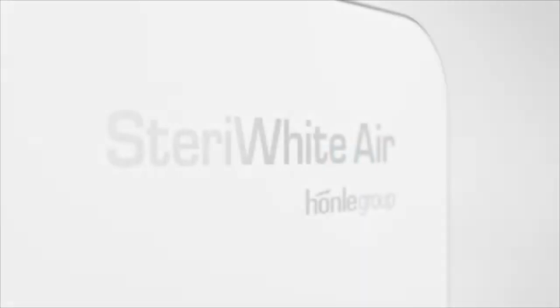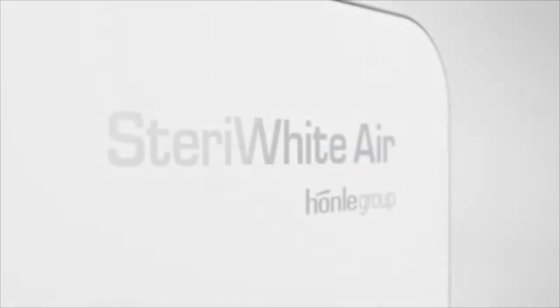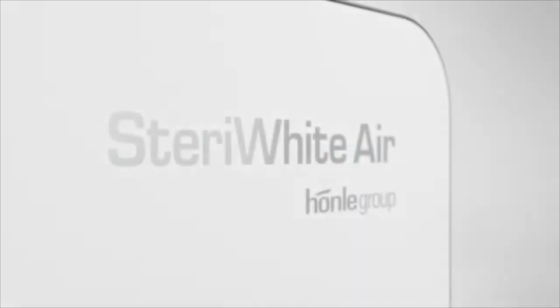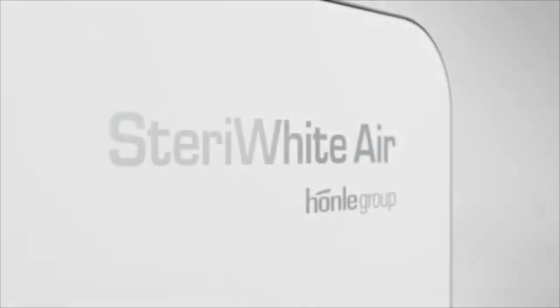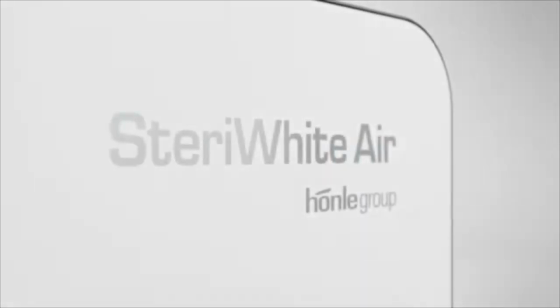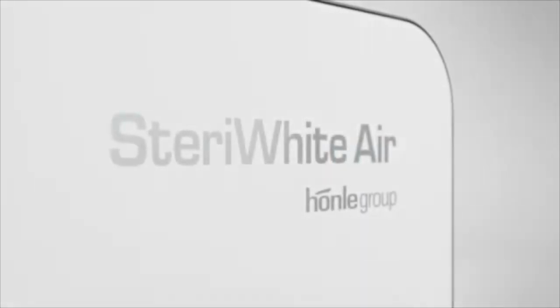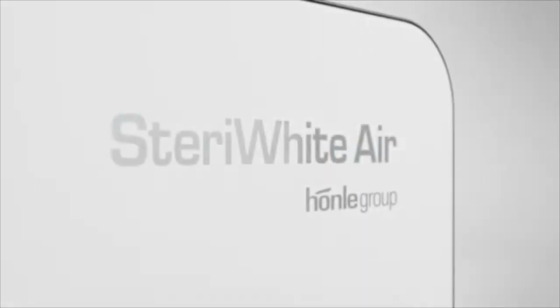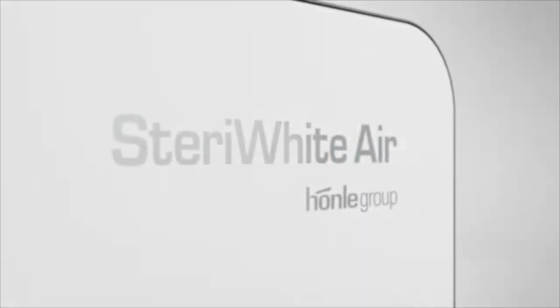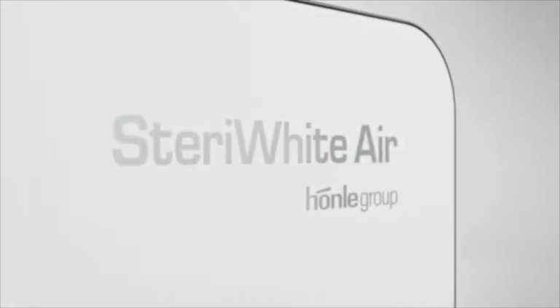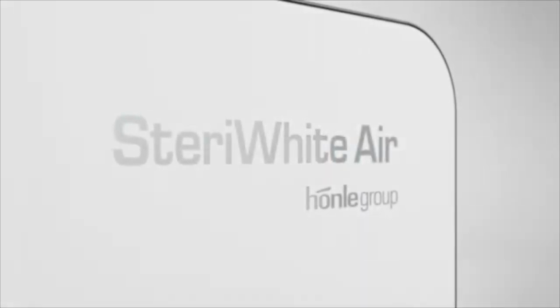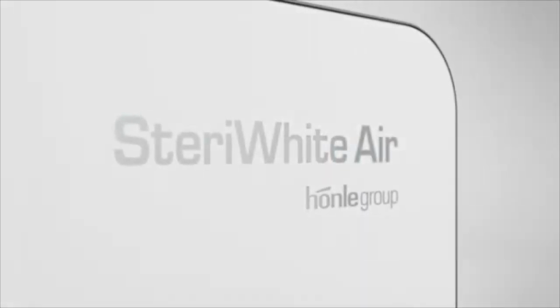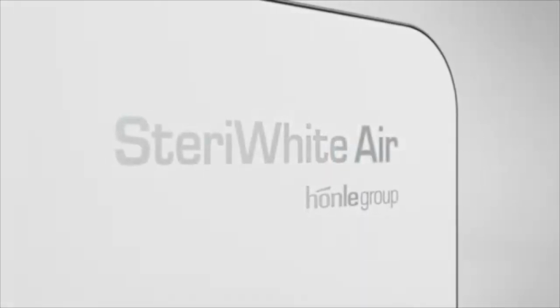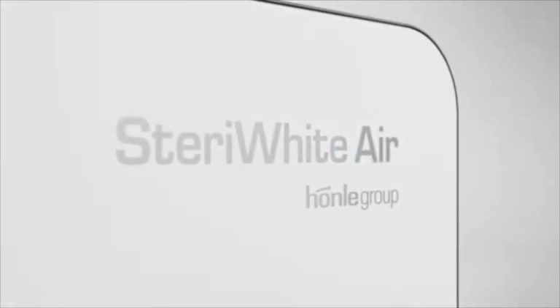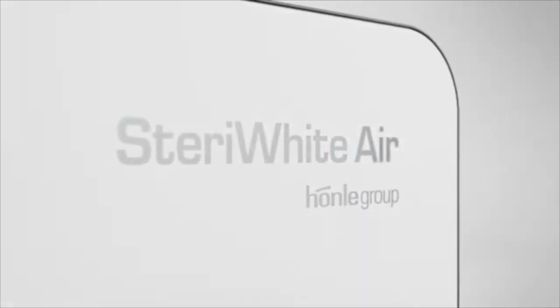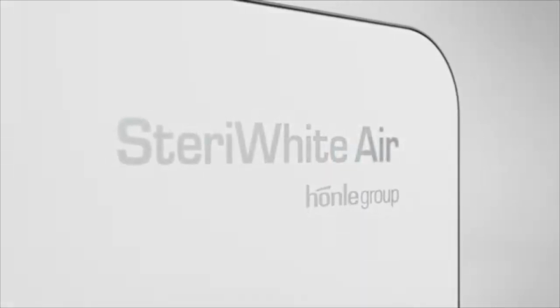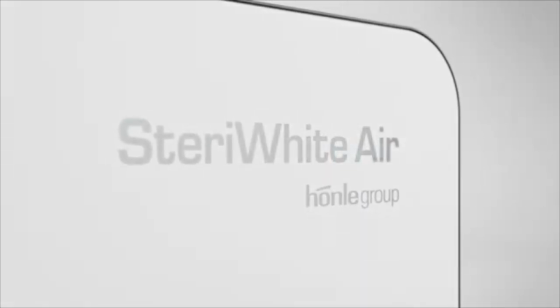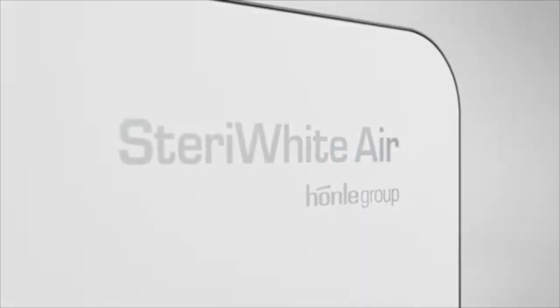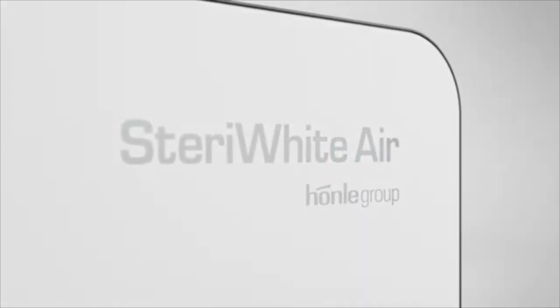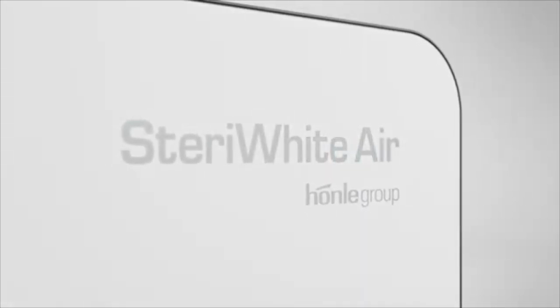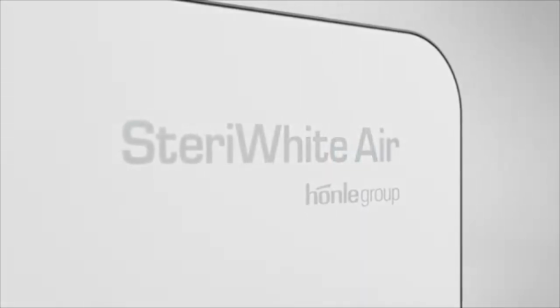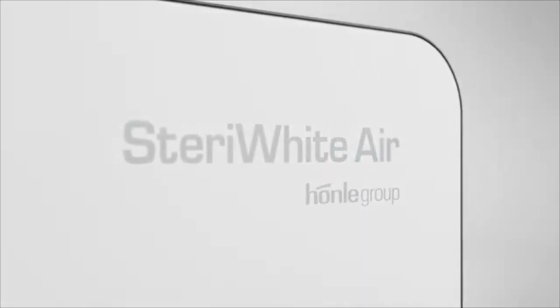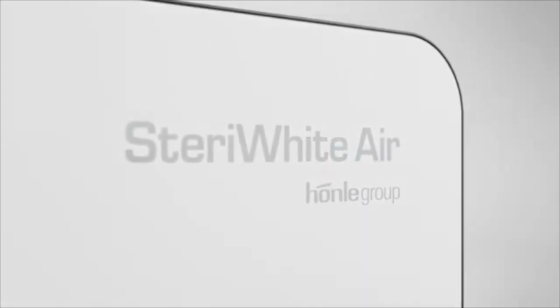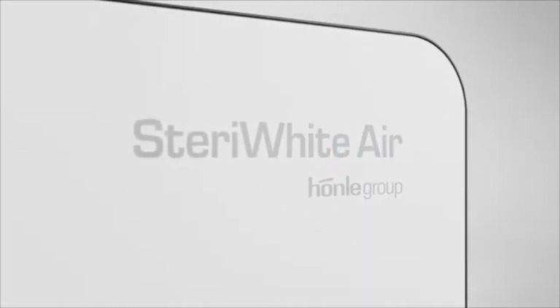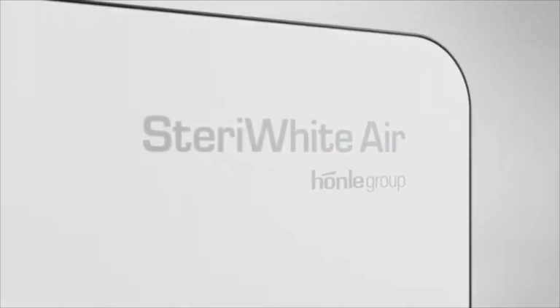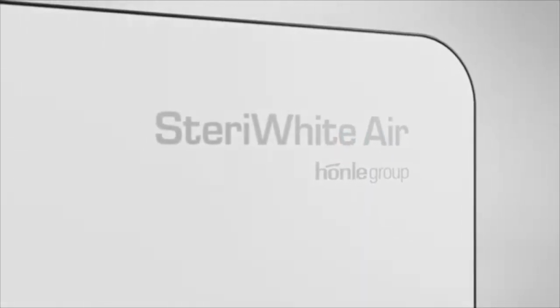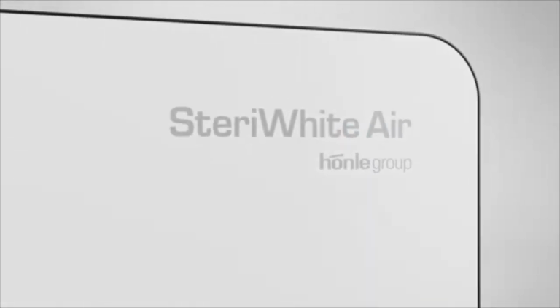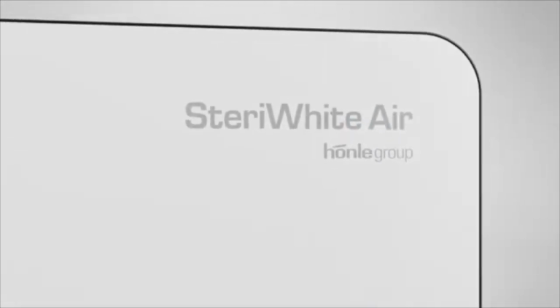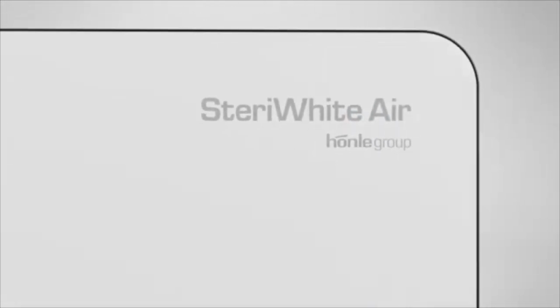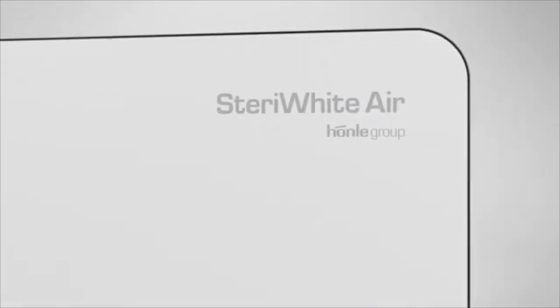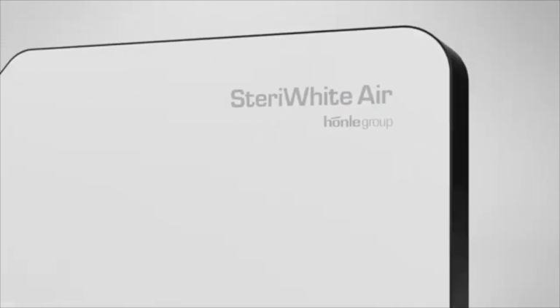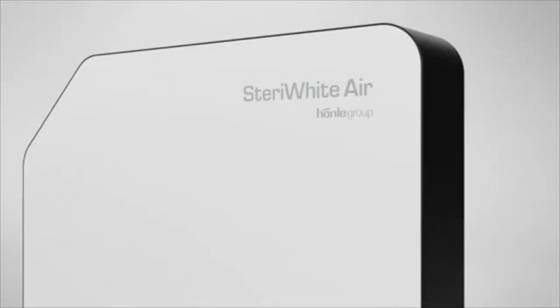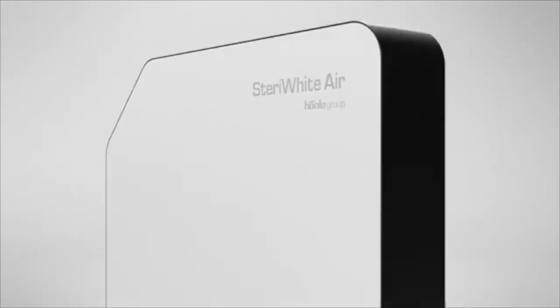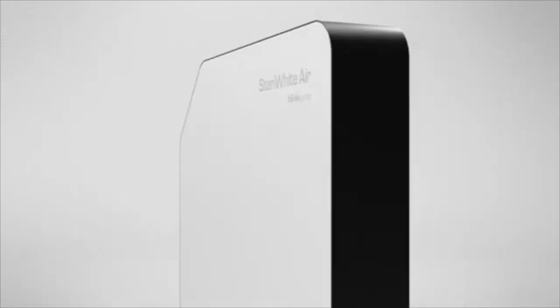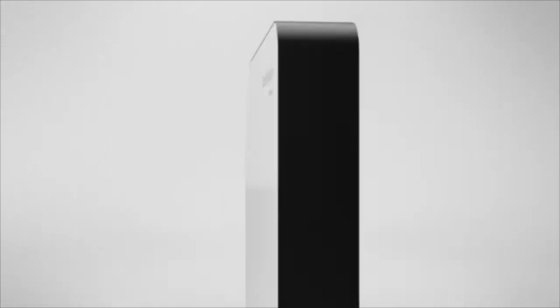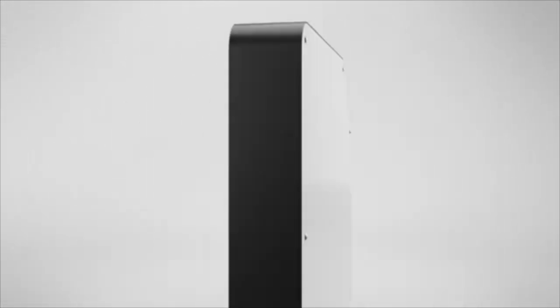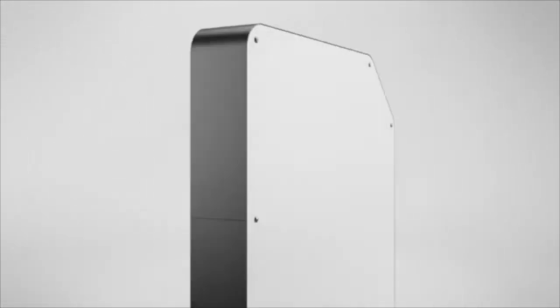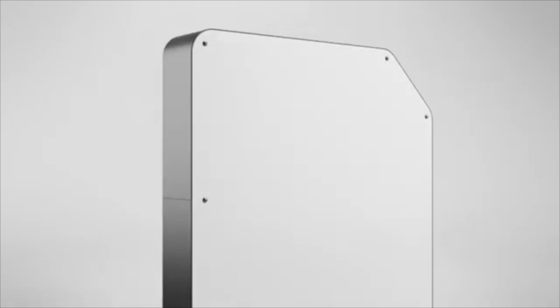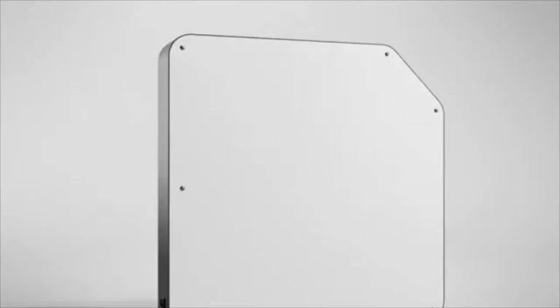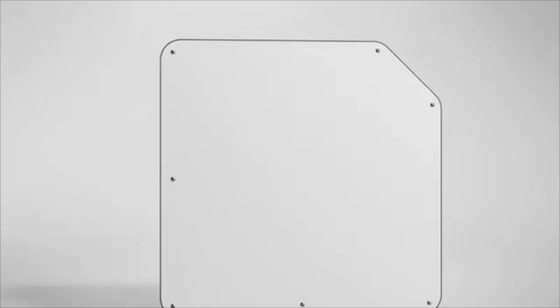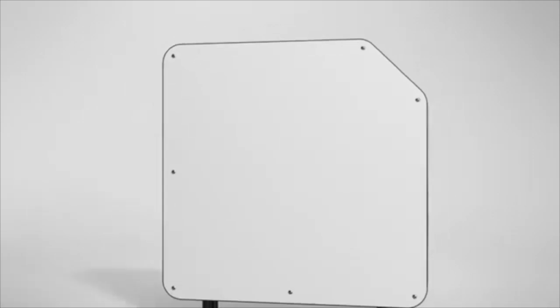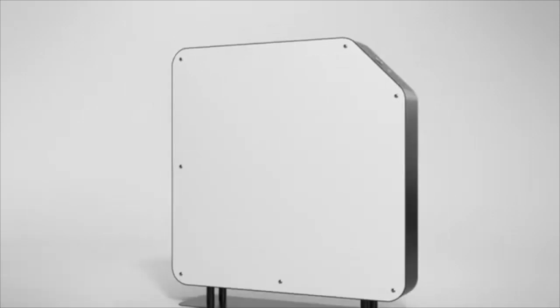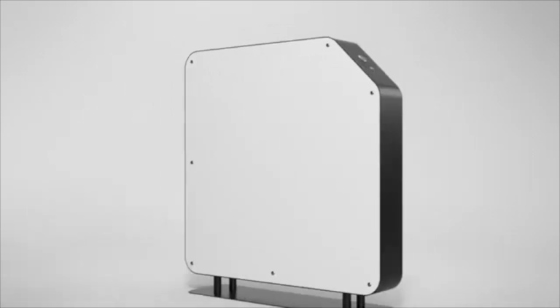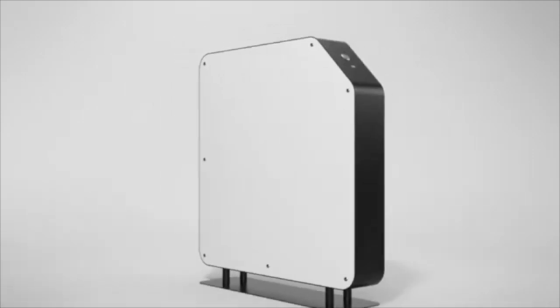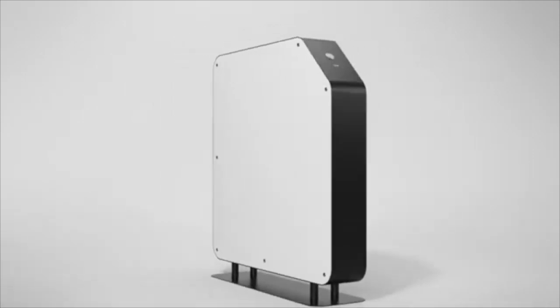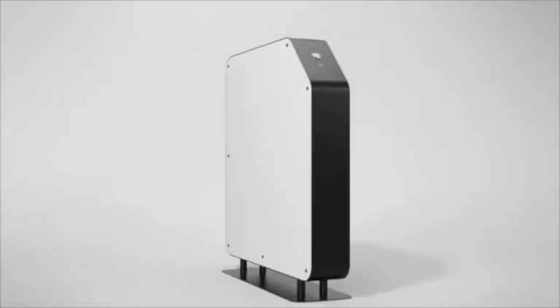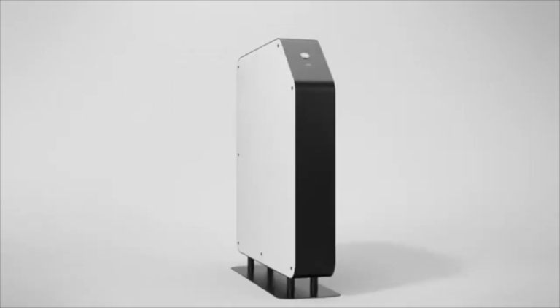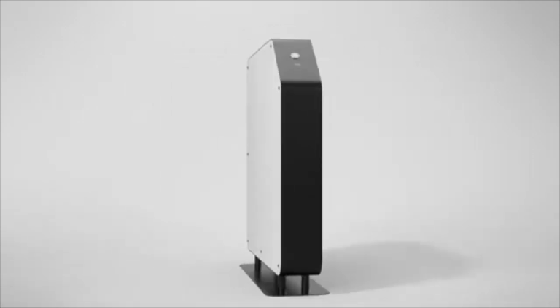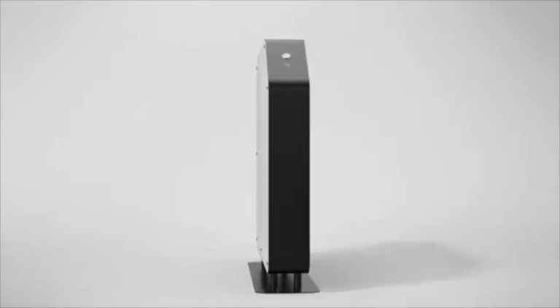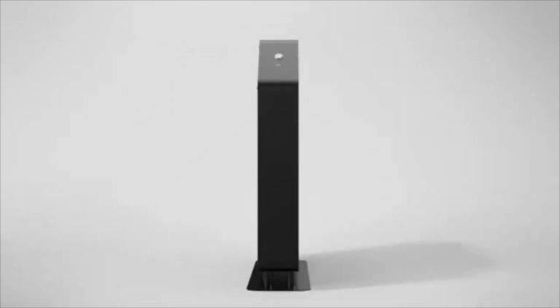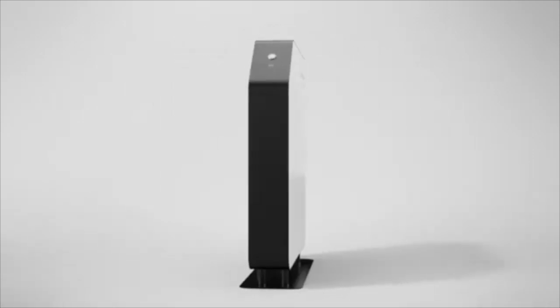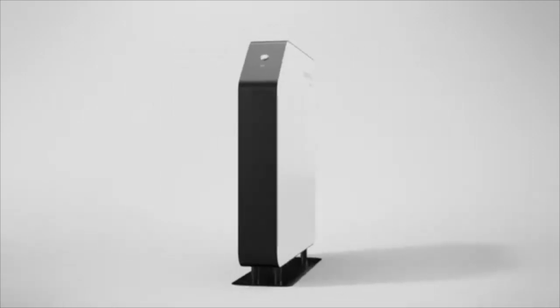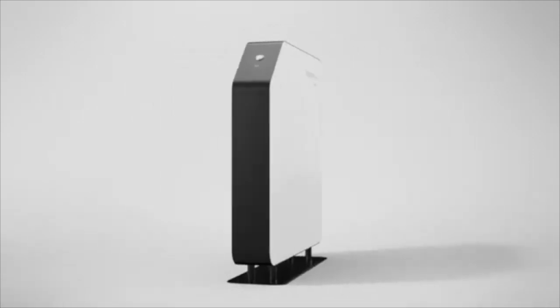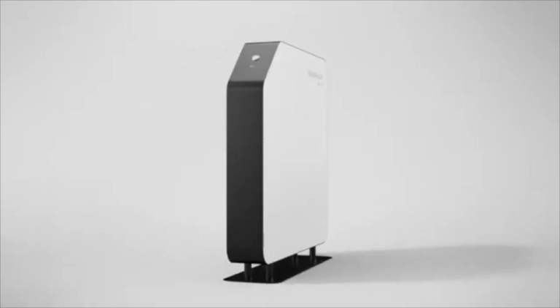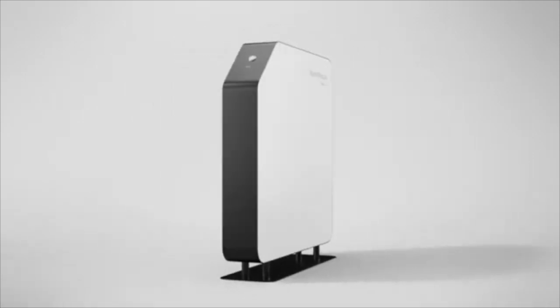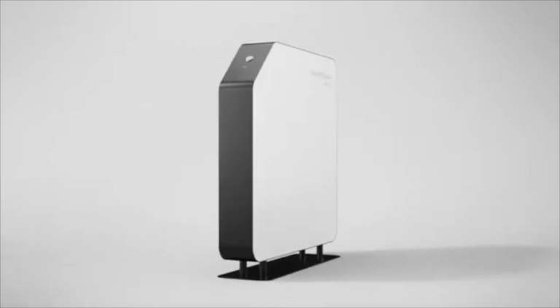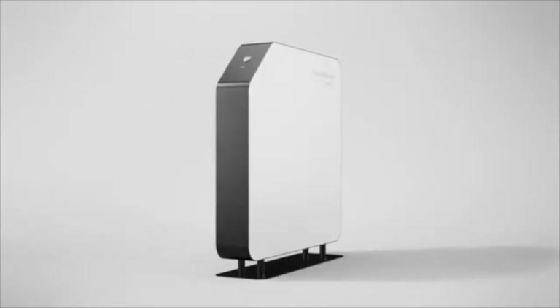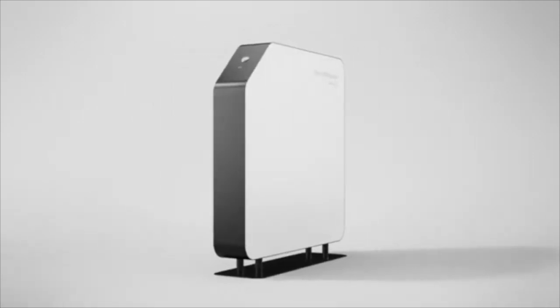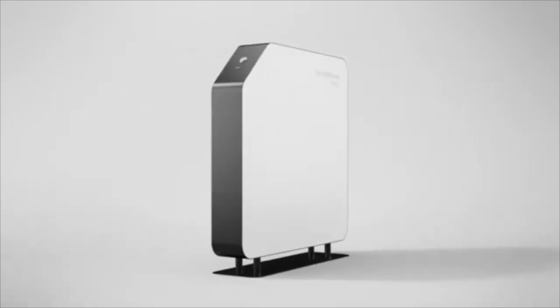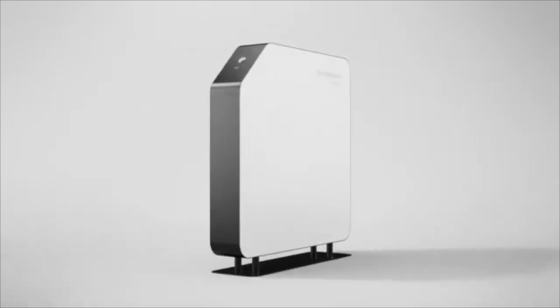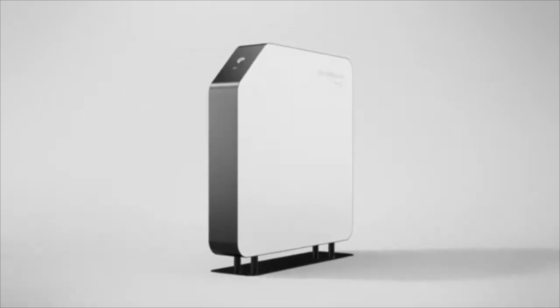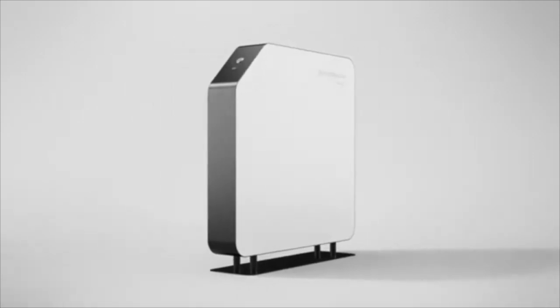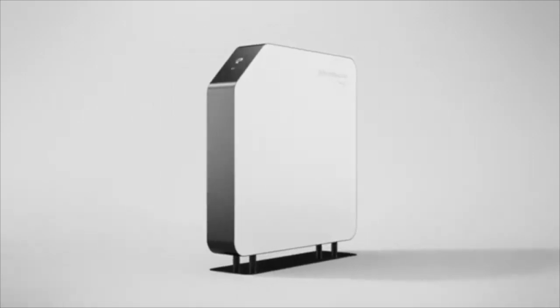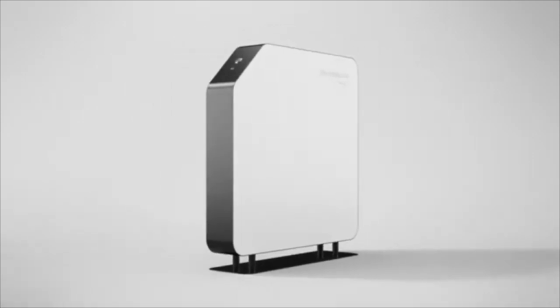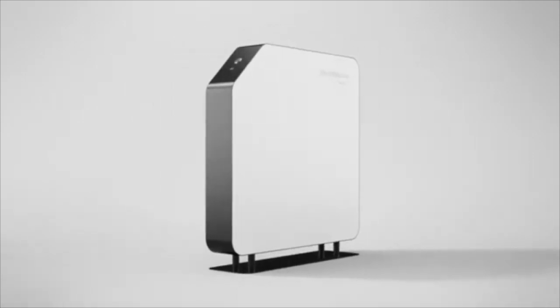Simply more secure. The Steri-White Air from Hörnler — the UVC sterilizer for safer room air.